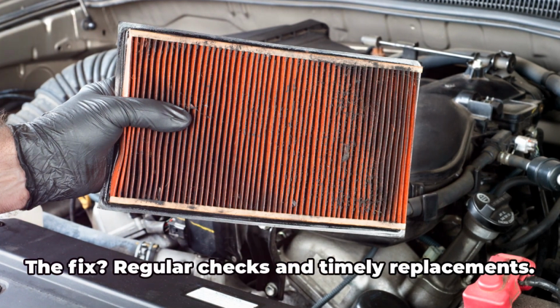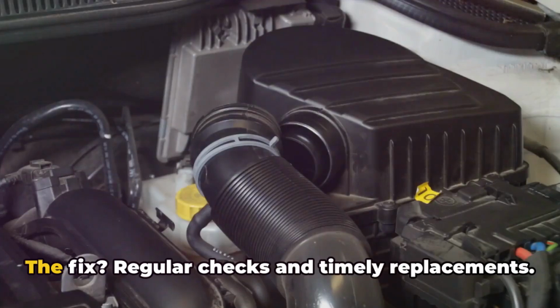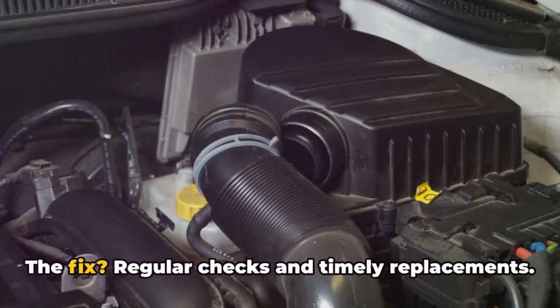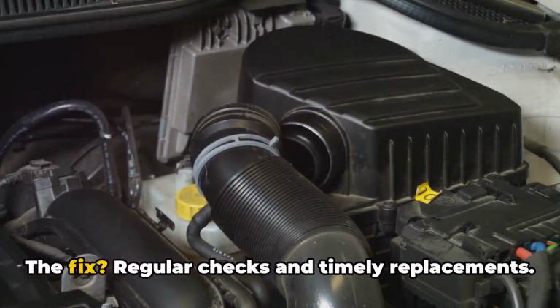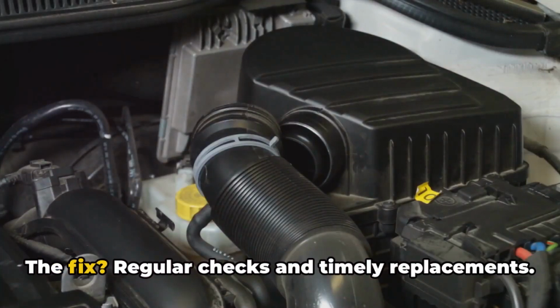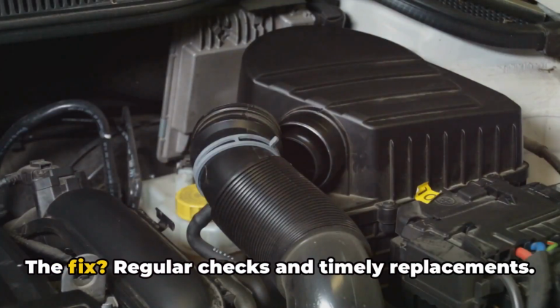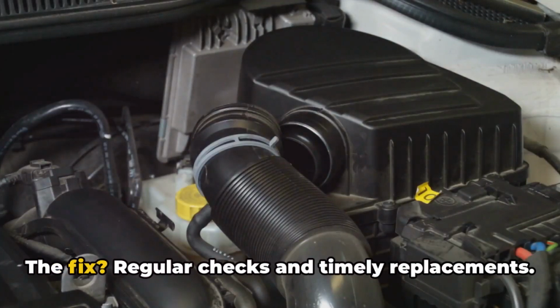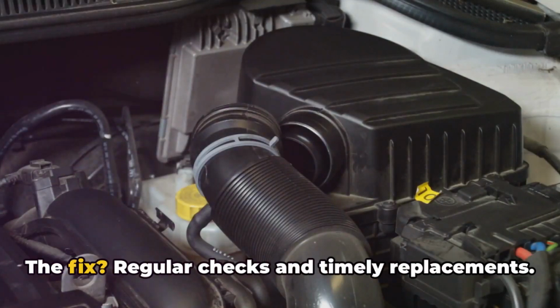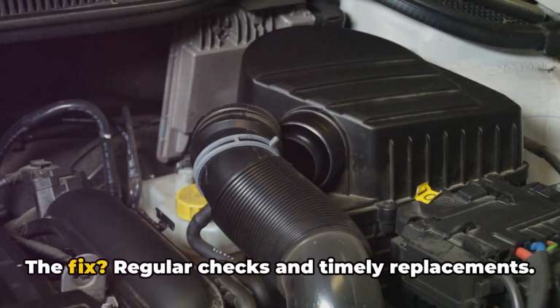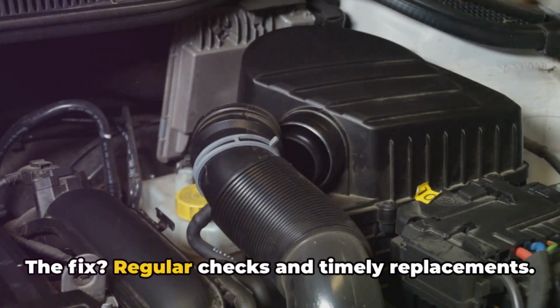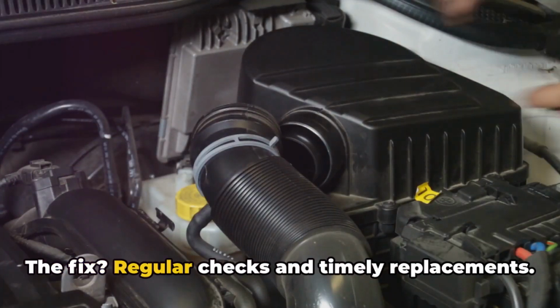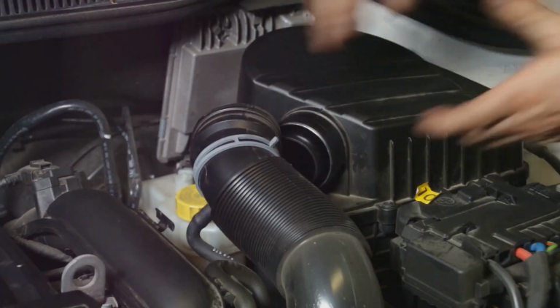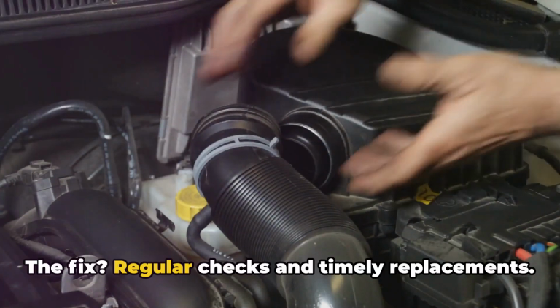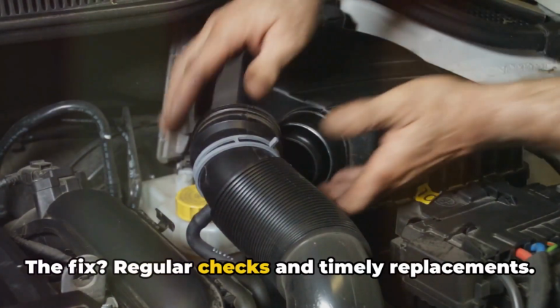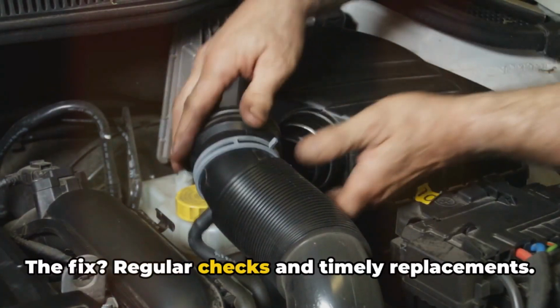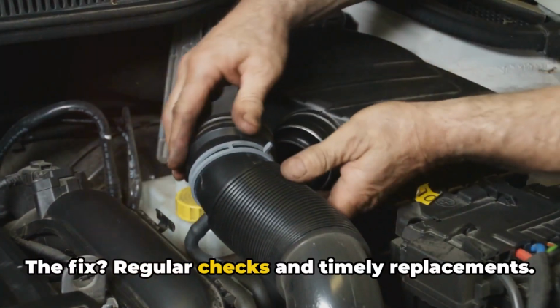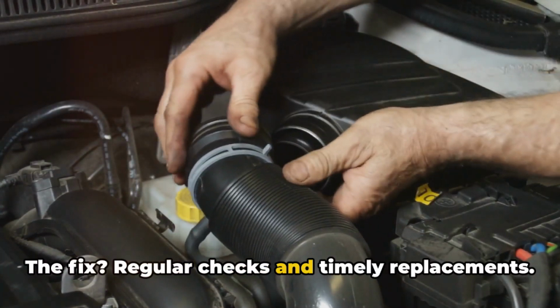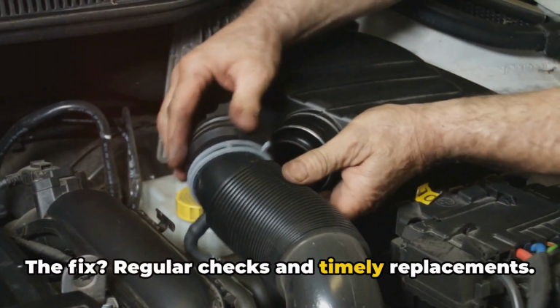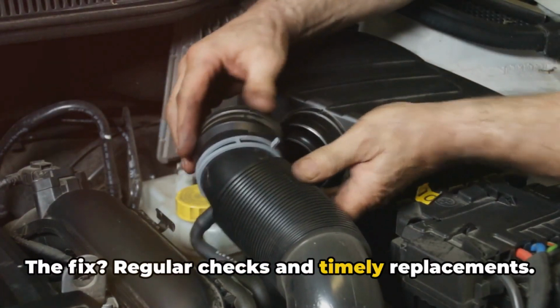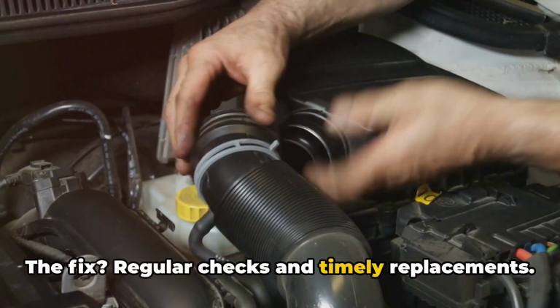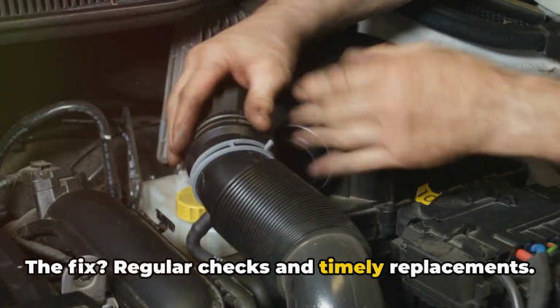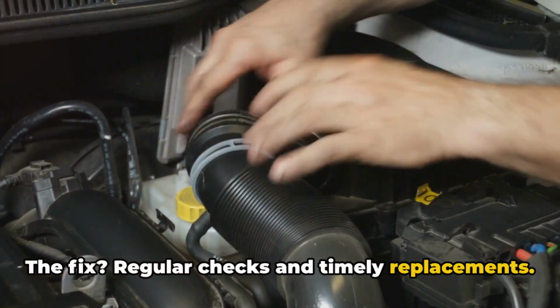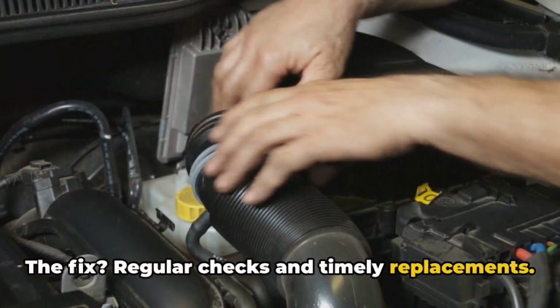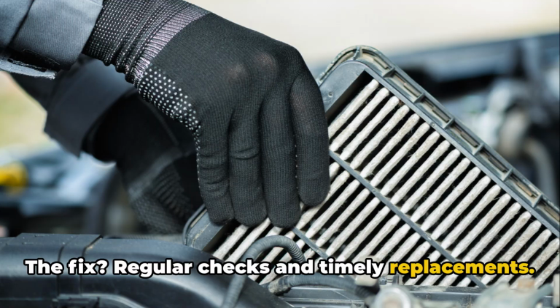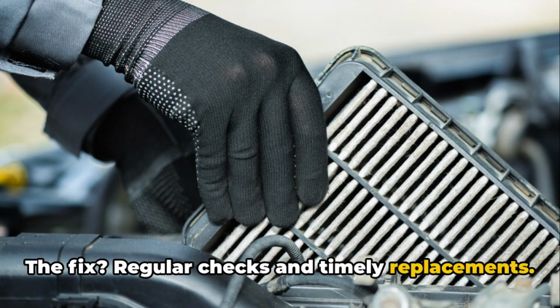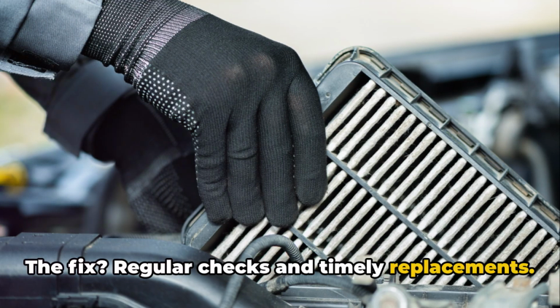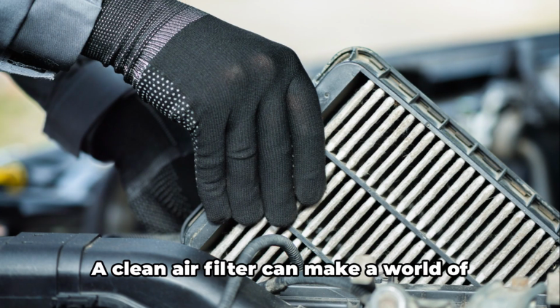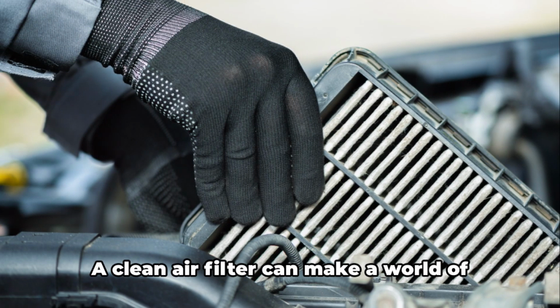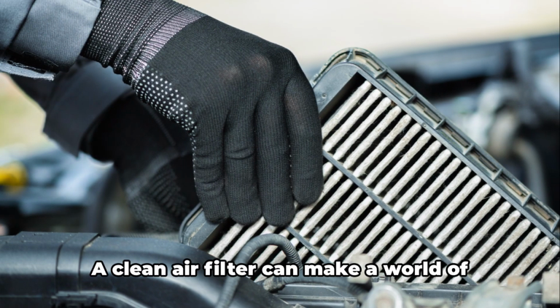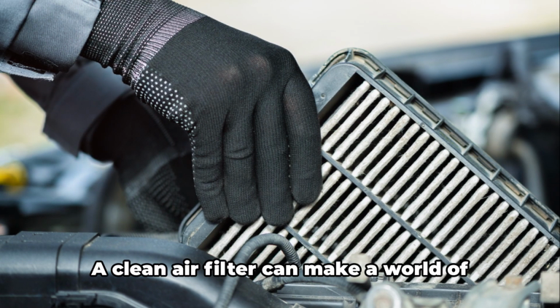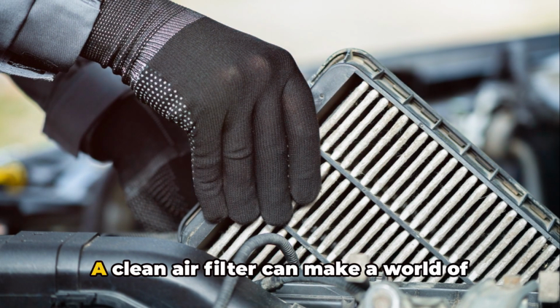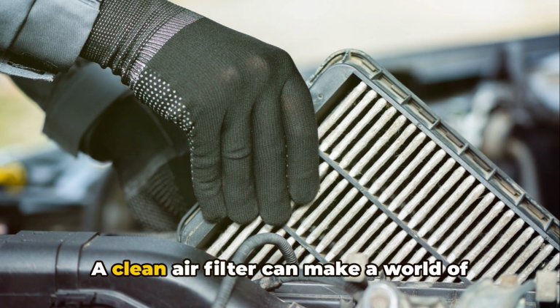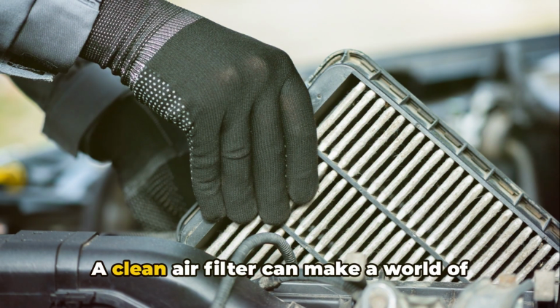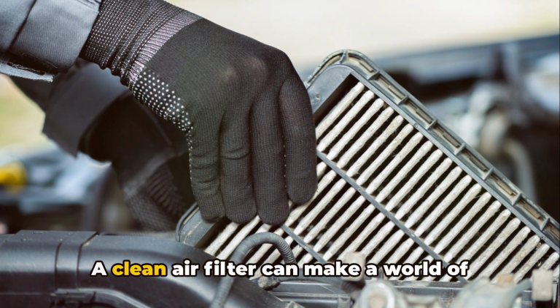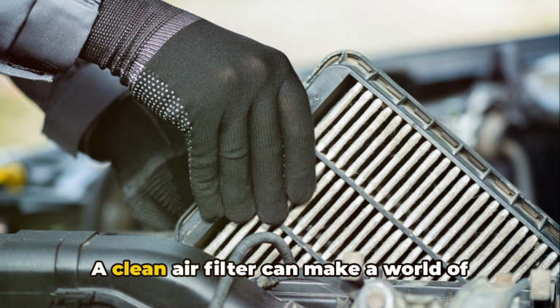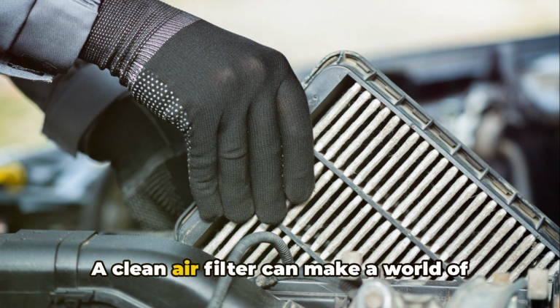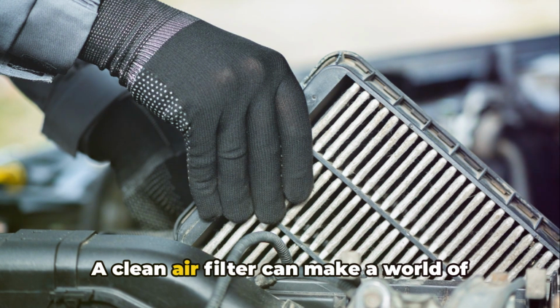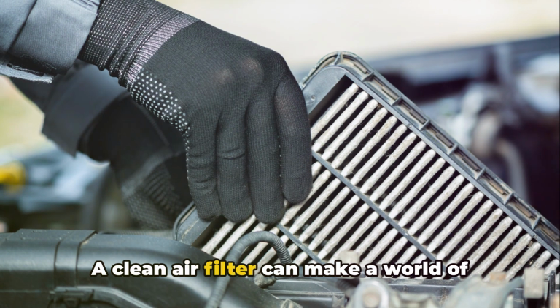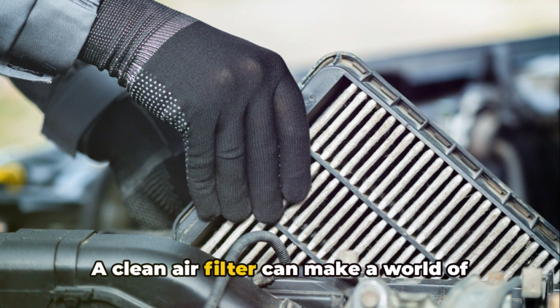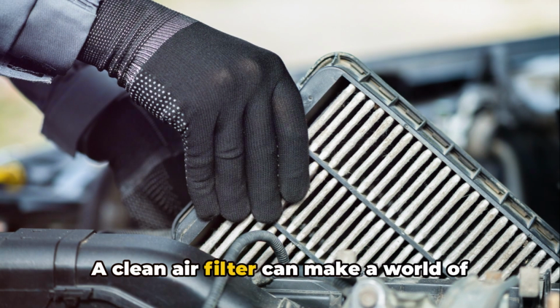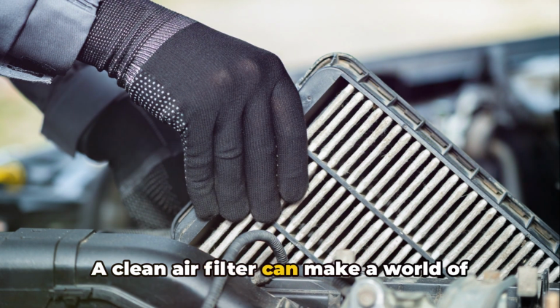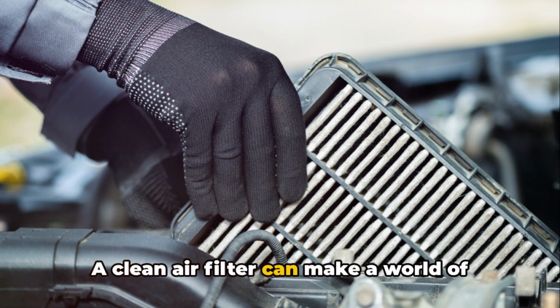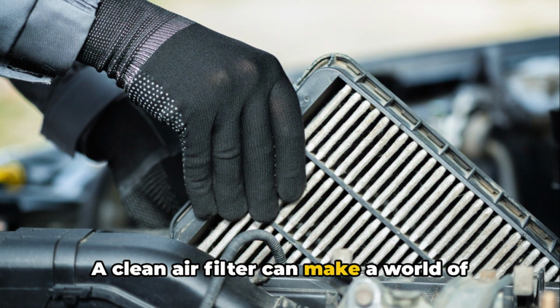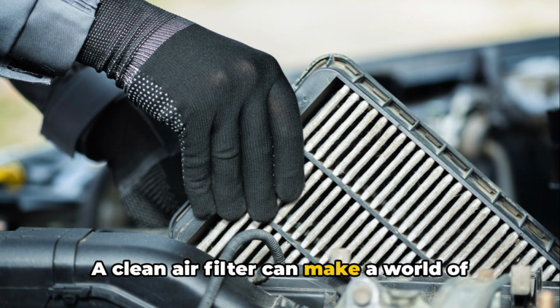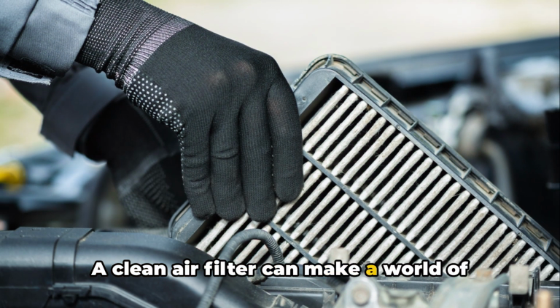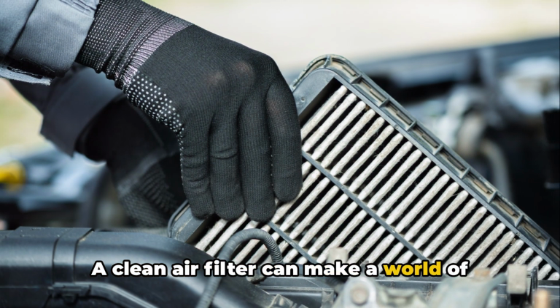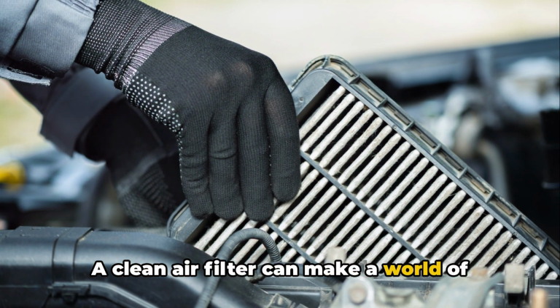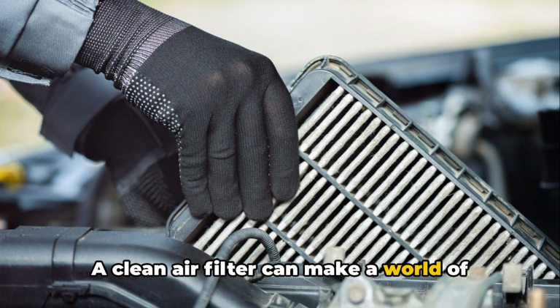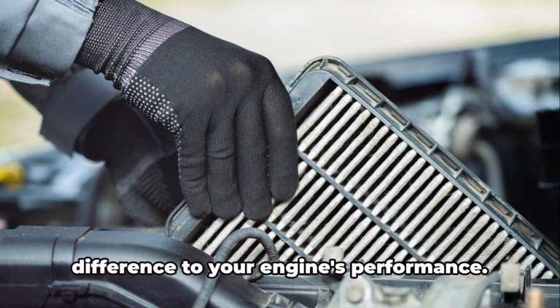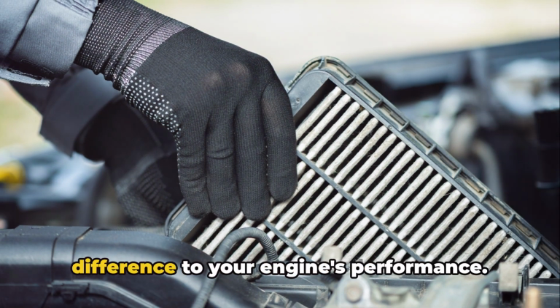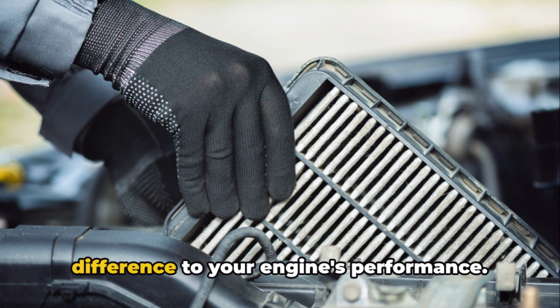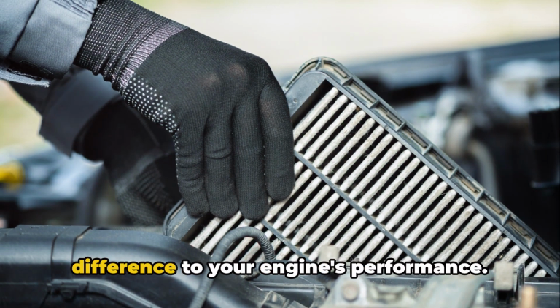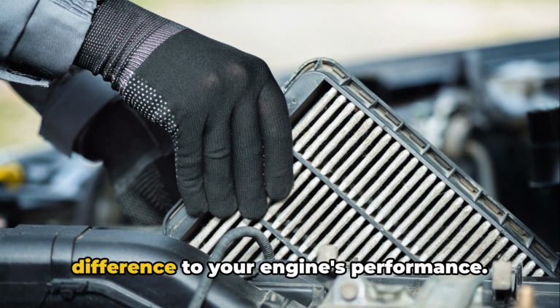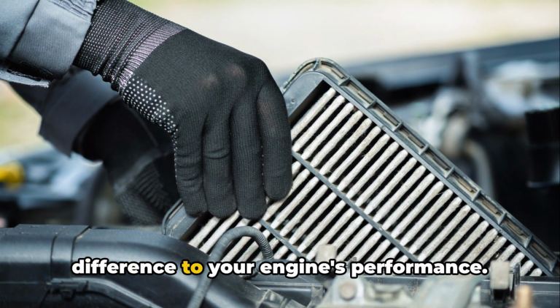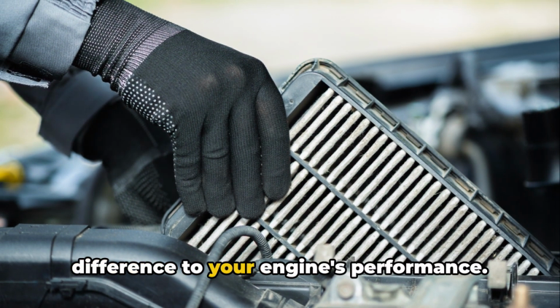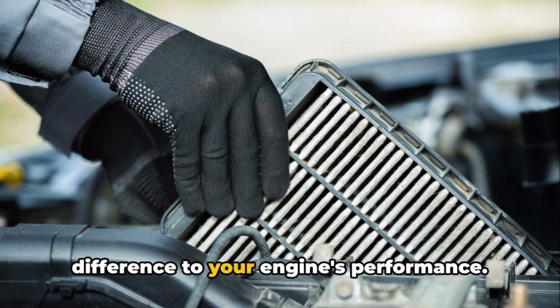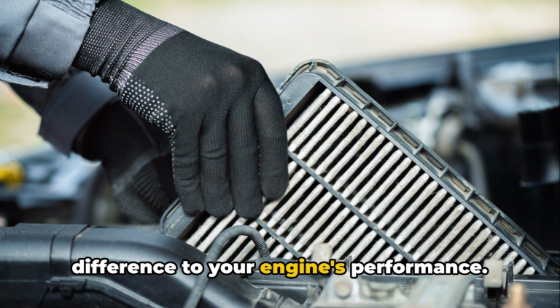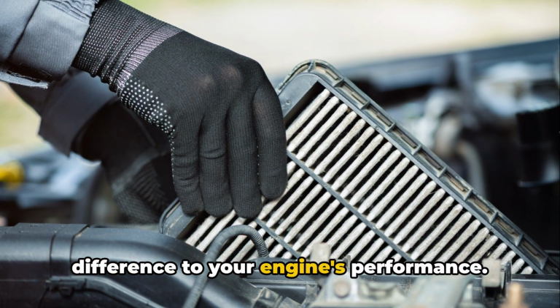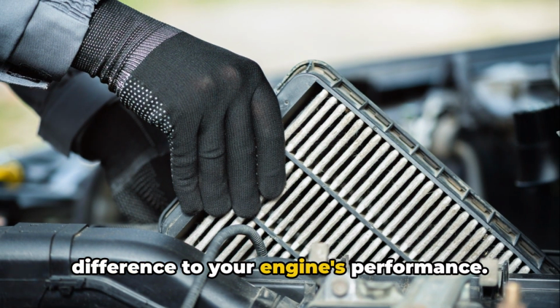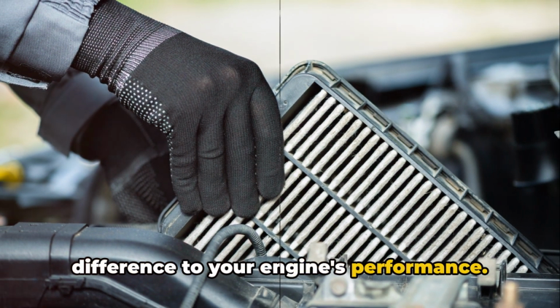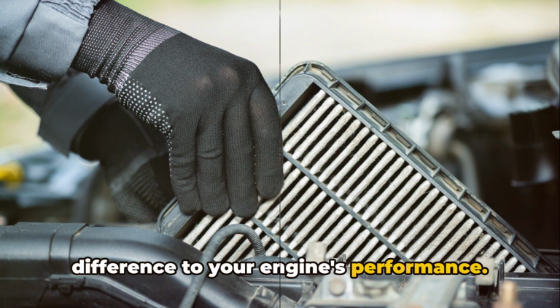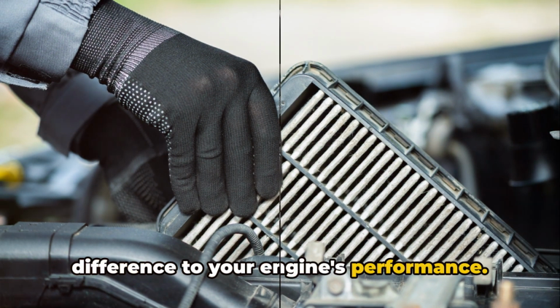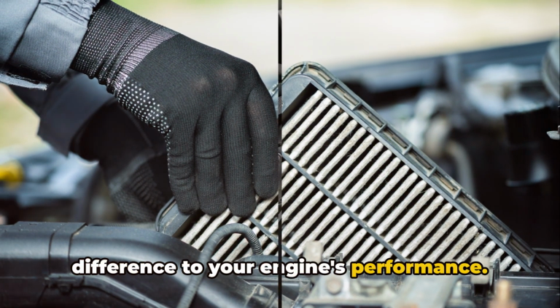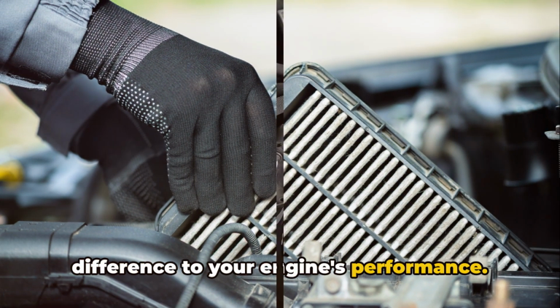The fix? Regular checks and timely replacements. A clean air filter can make a world of difference to your engine's performance.